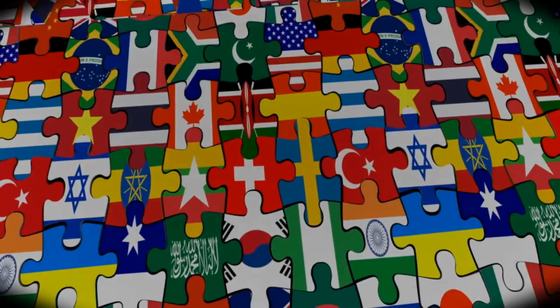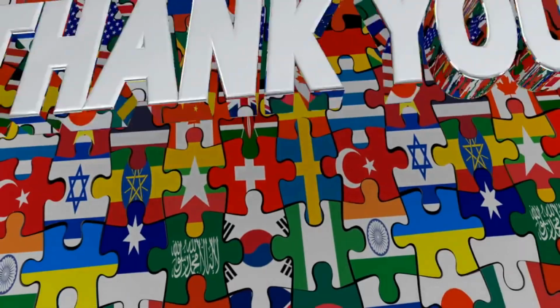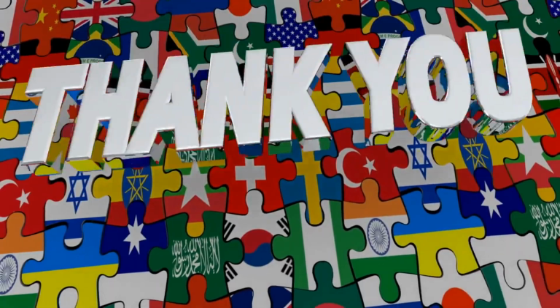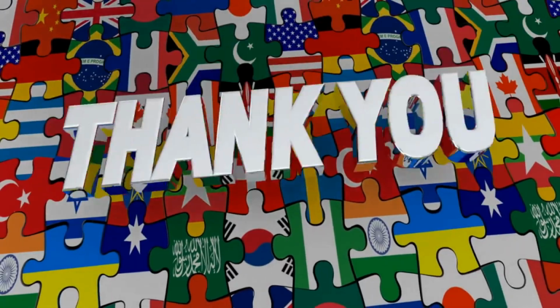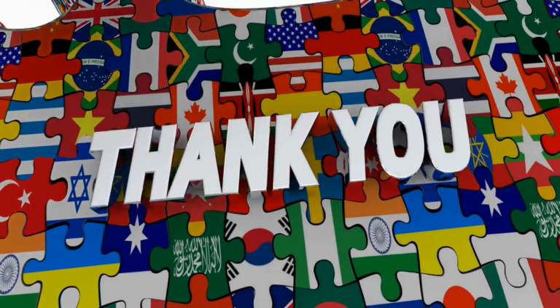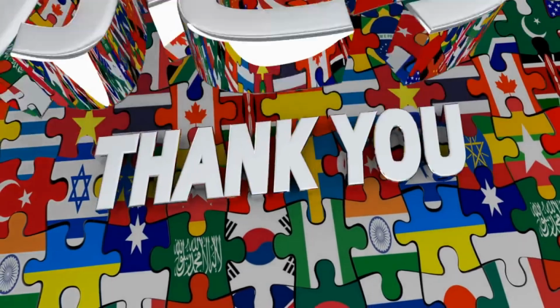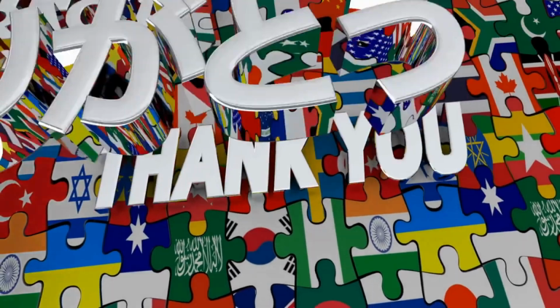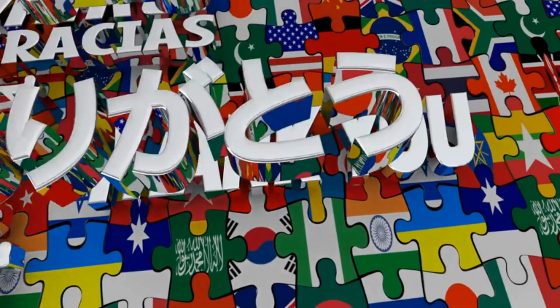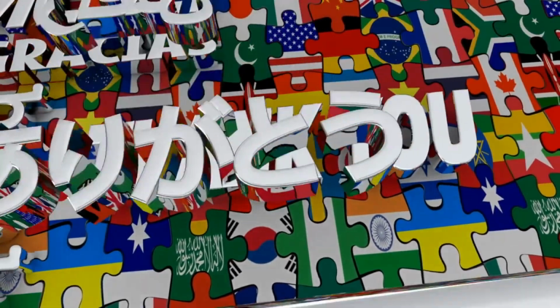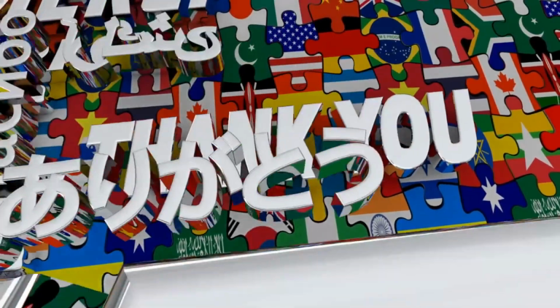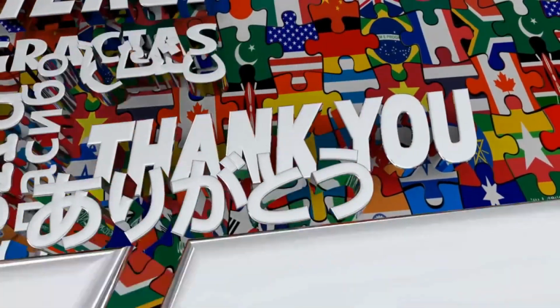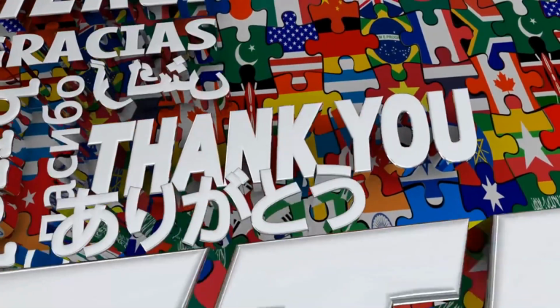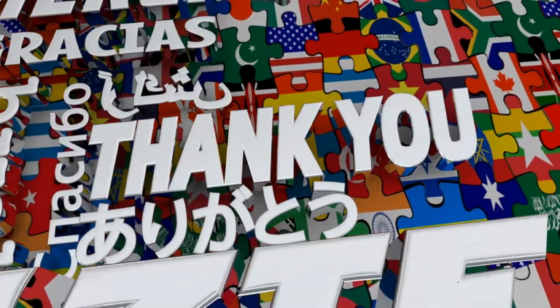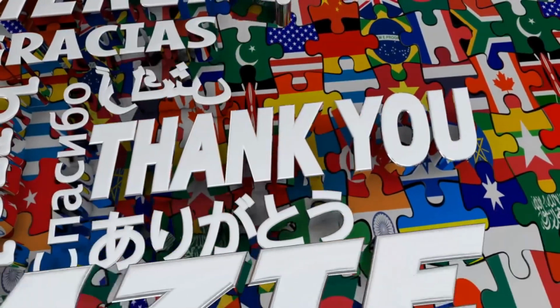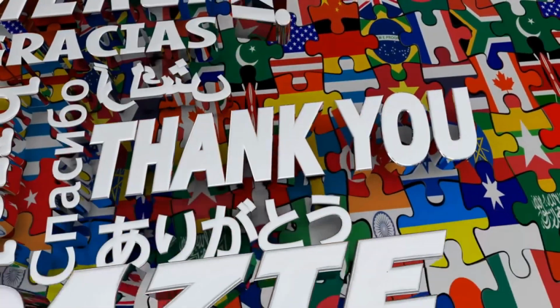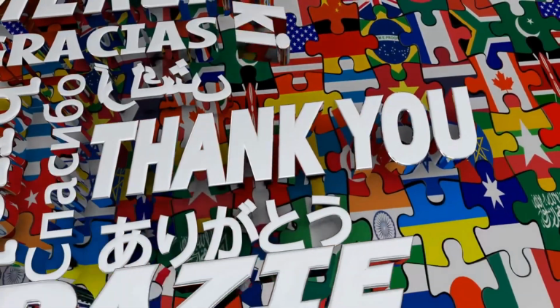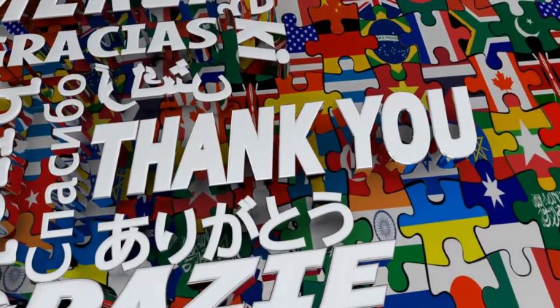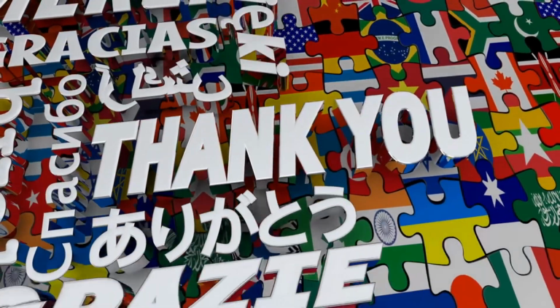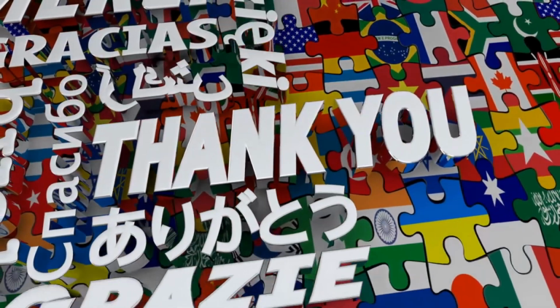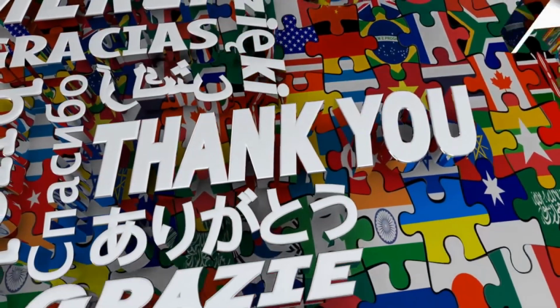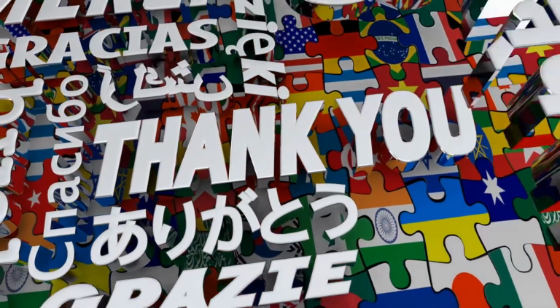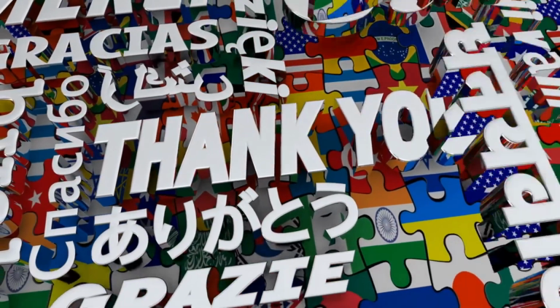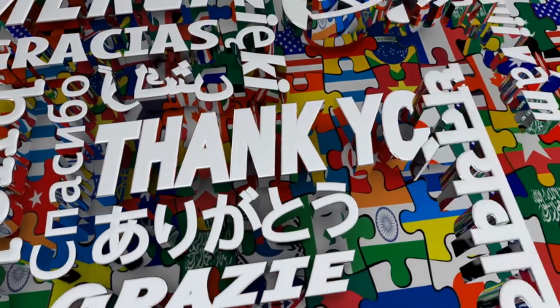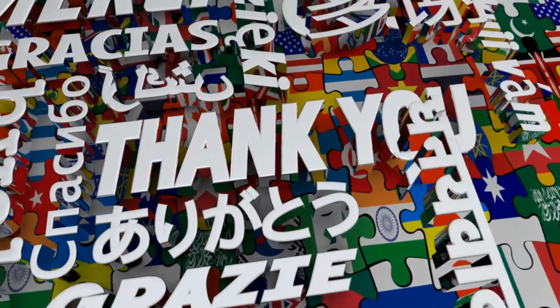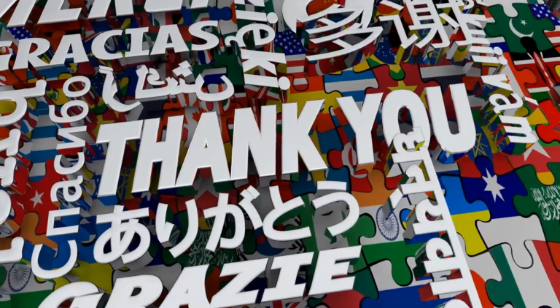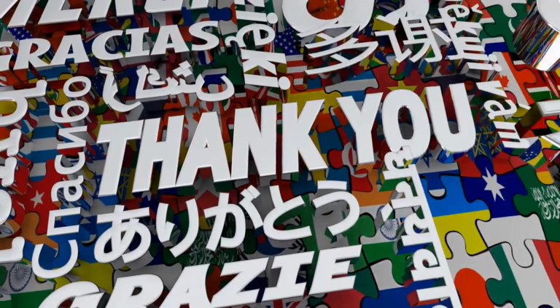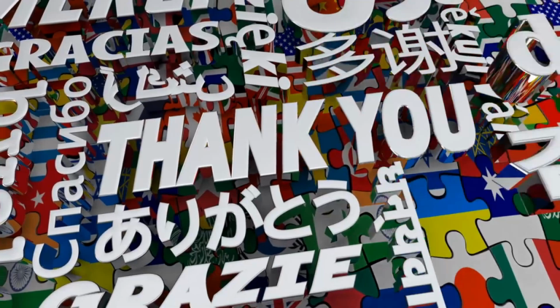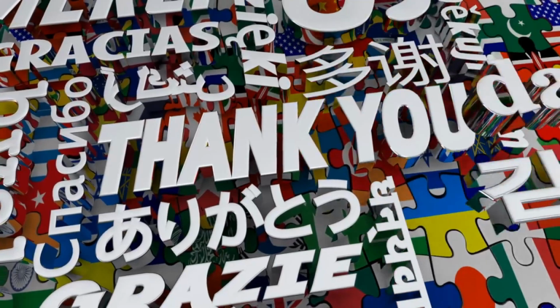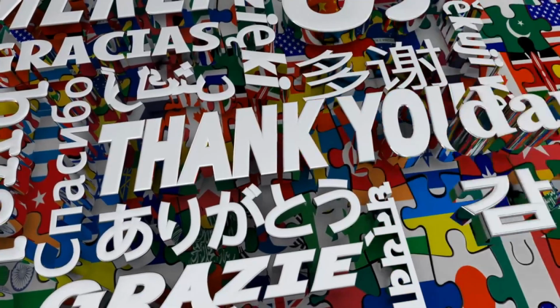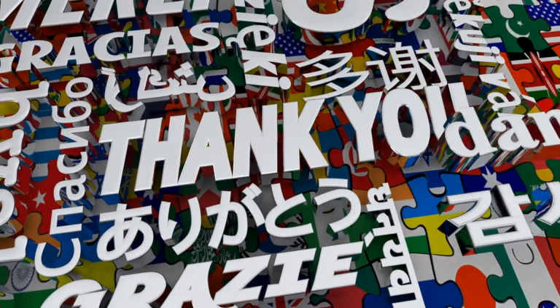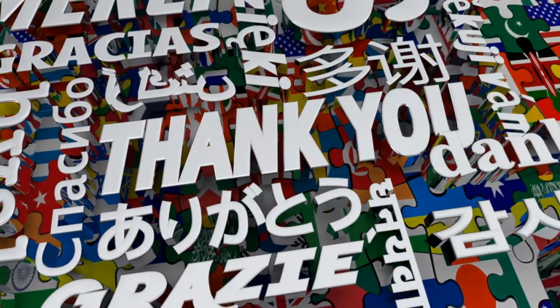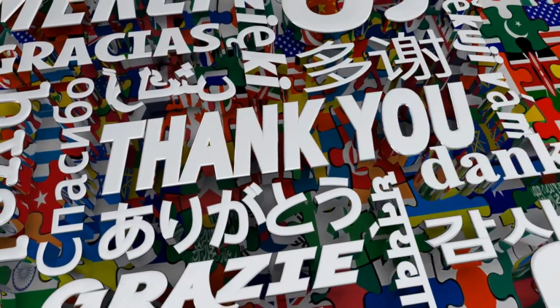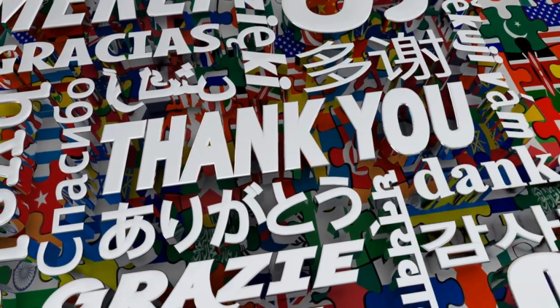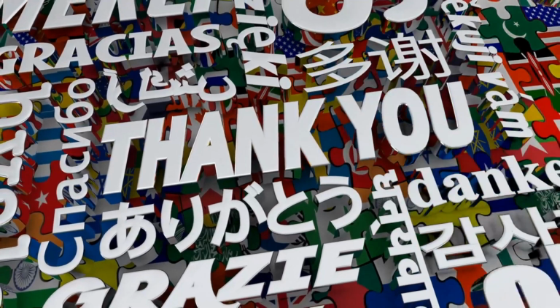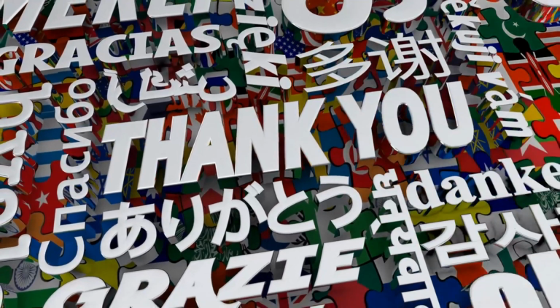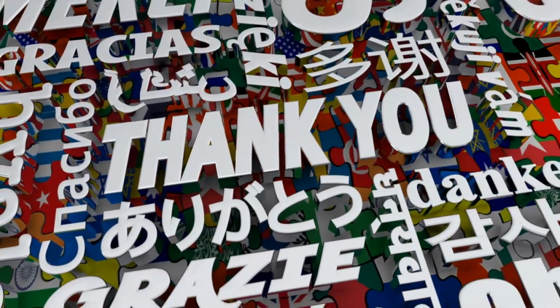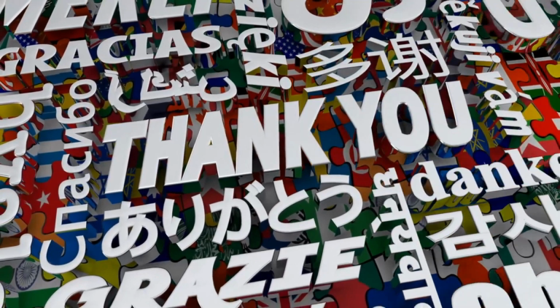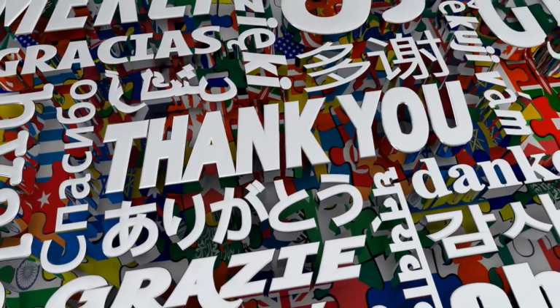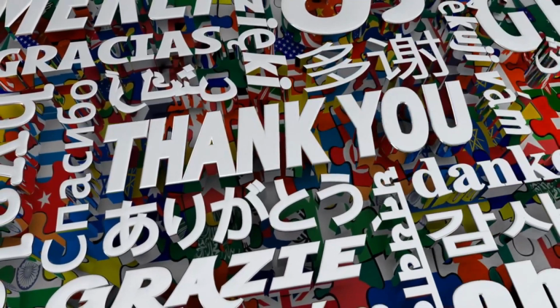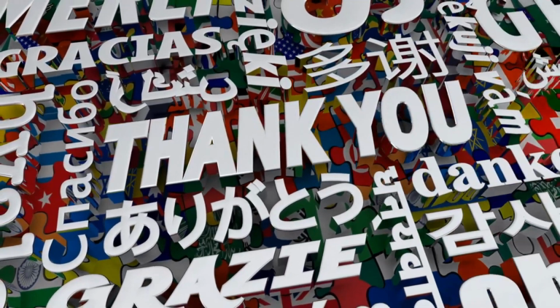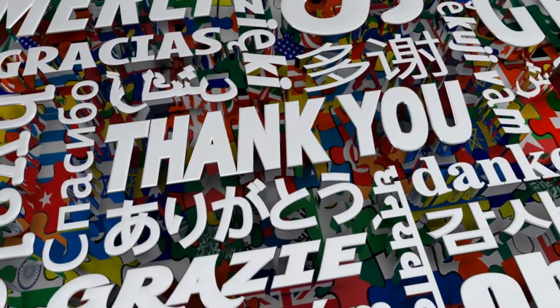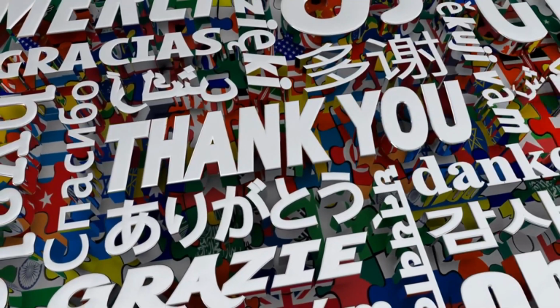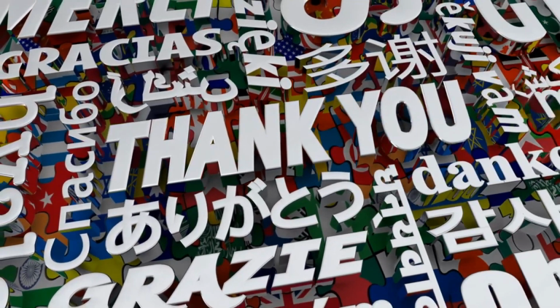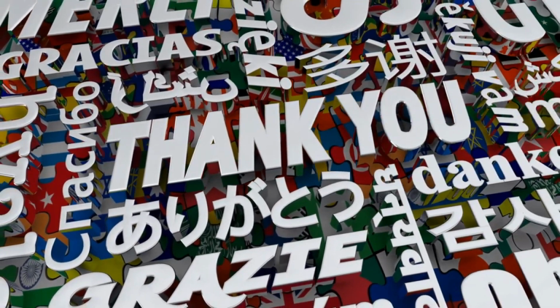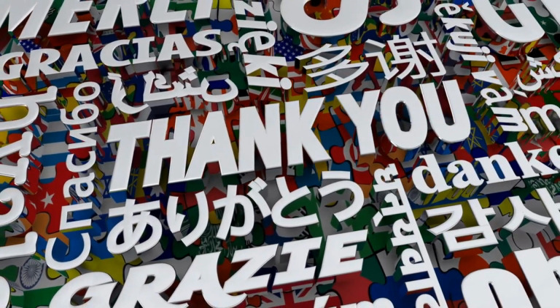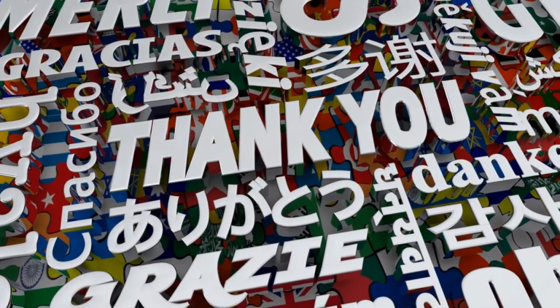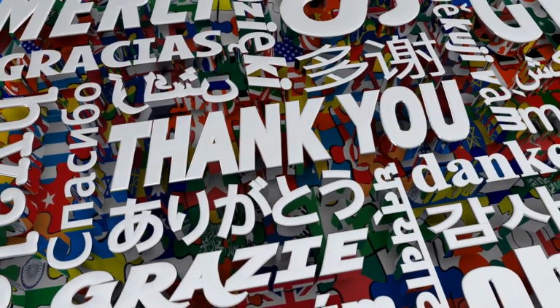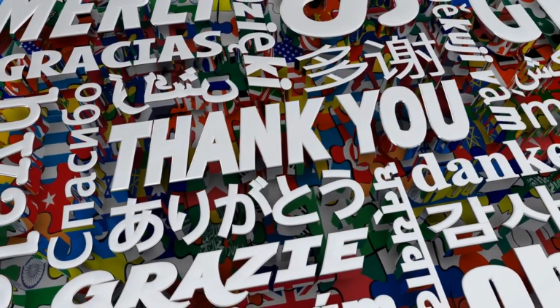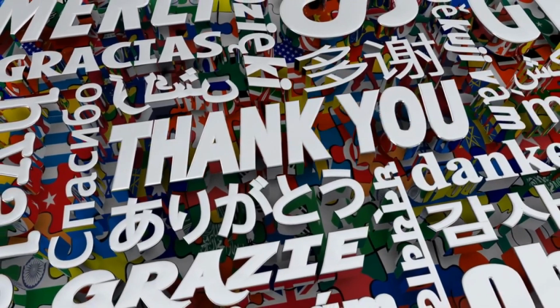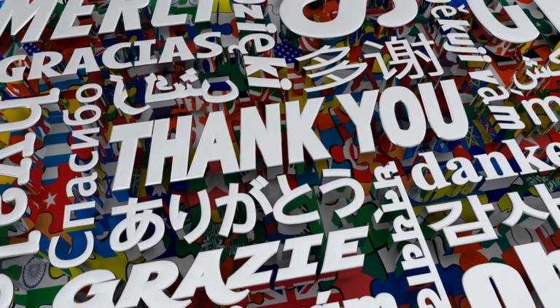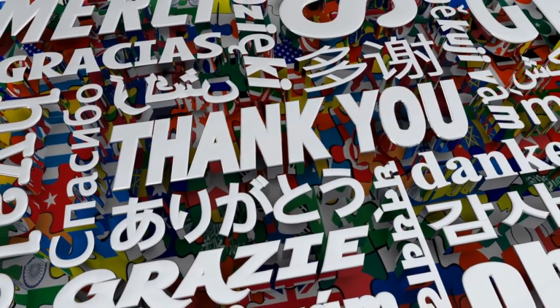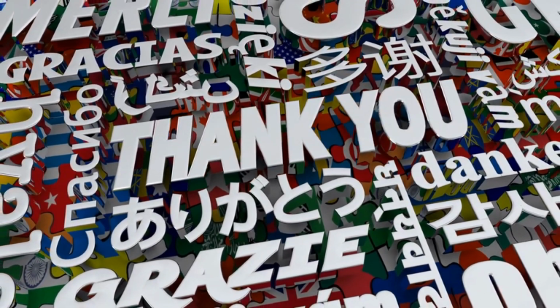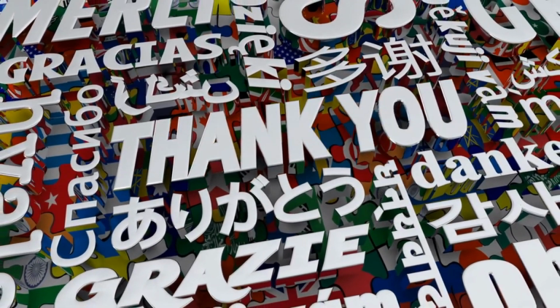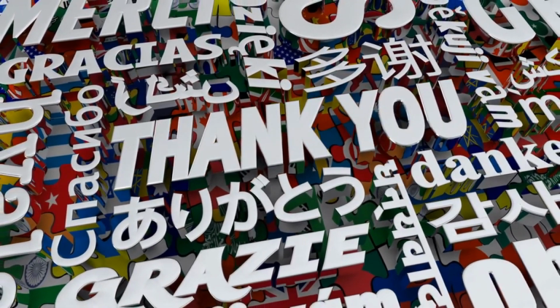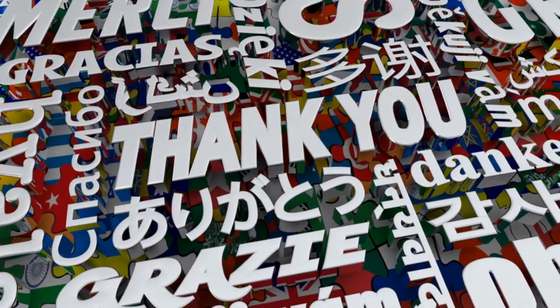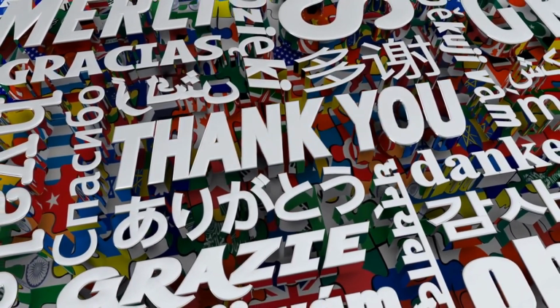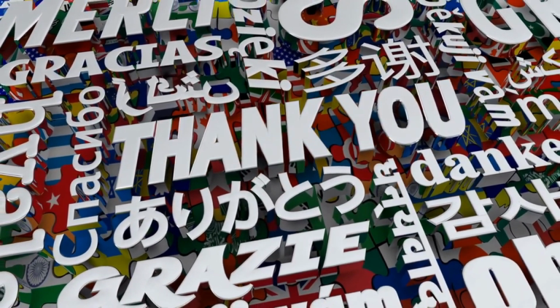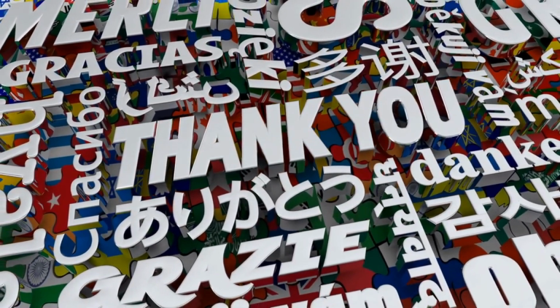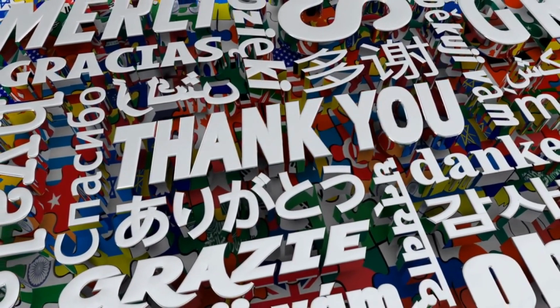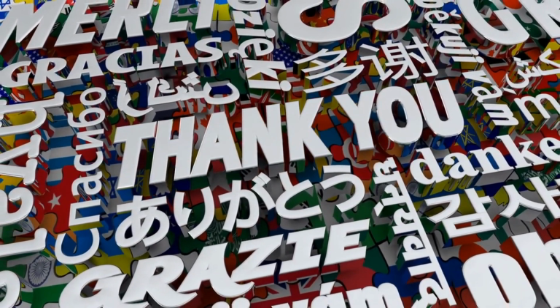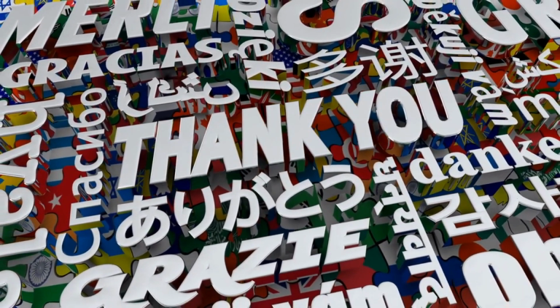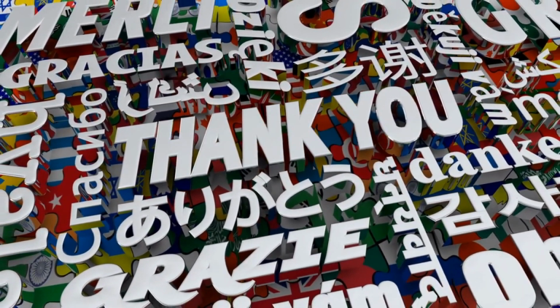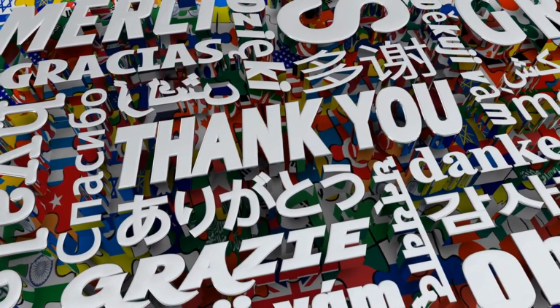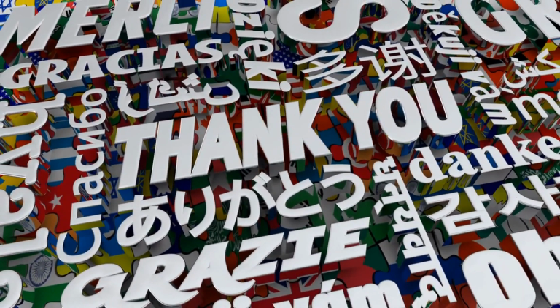Thanks for watching, and we hope you found this video helpful. Please like and subscribe so you can stay up to date with all our latest content.